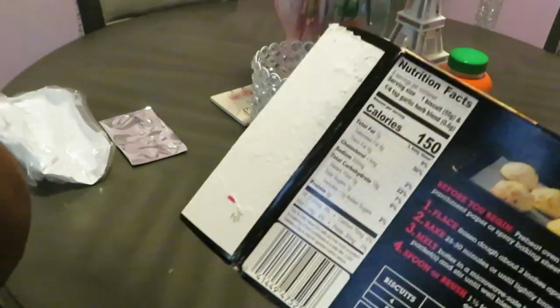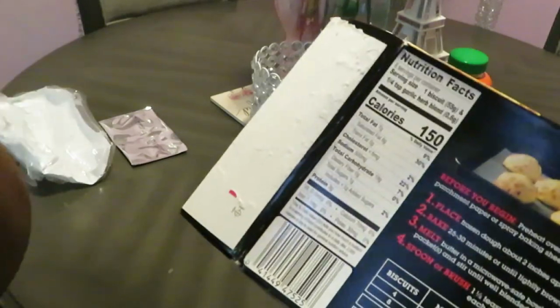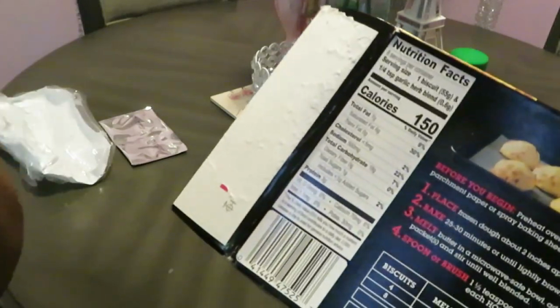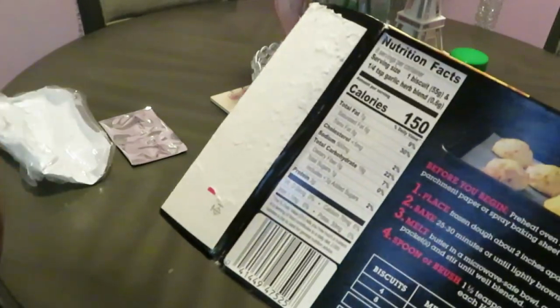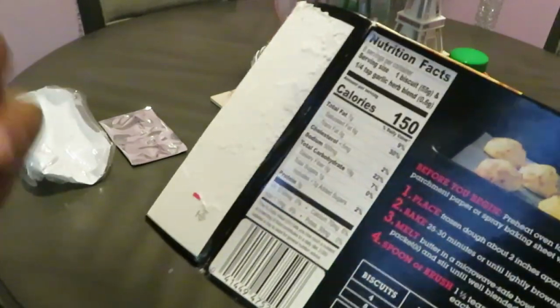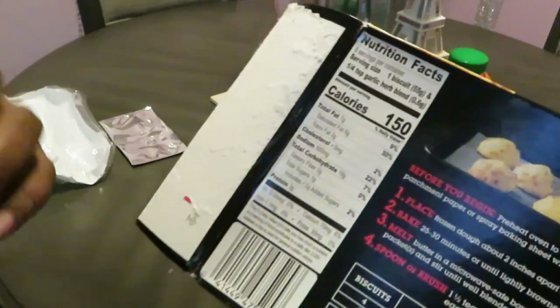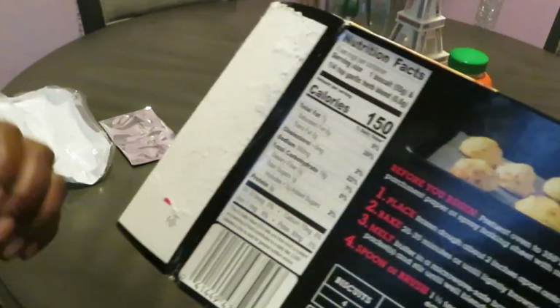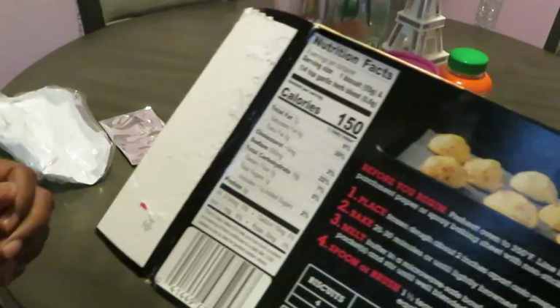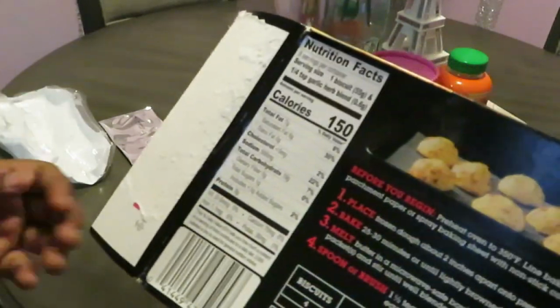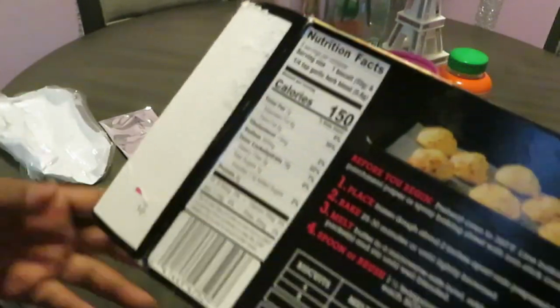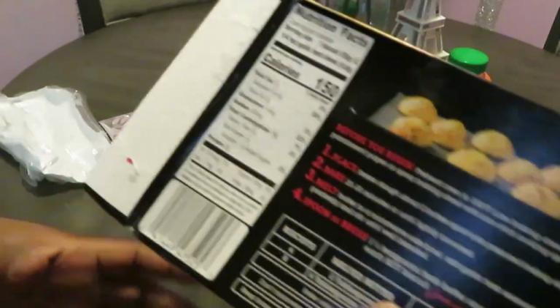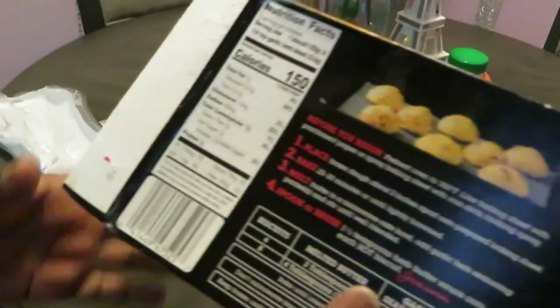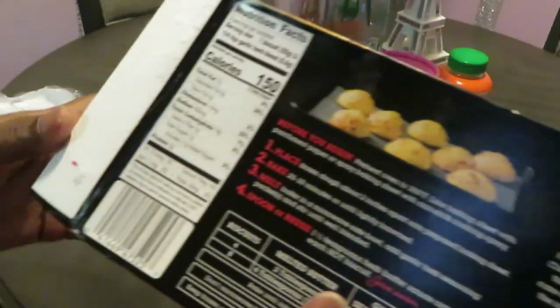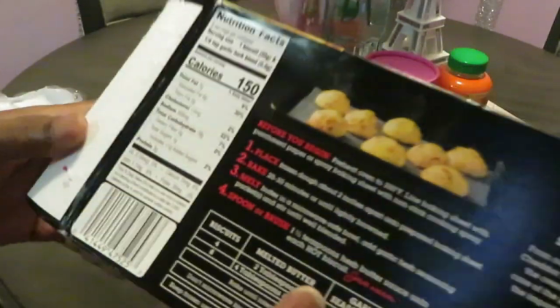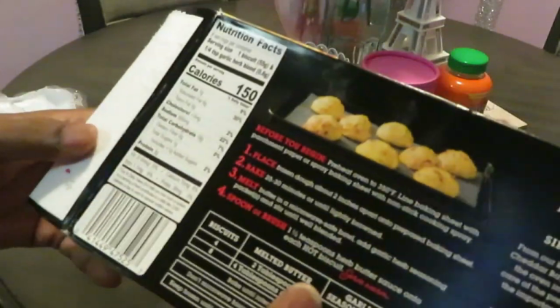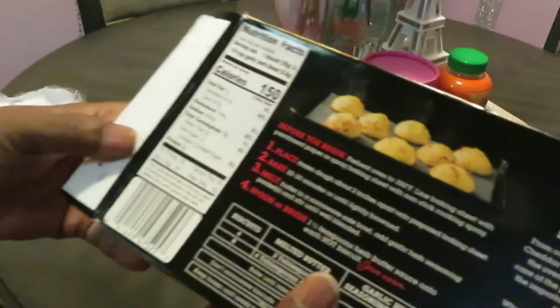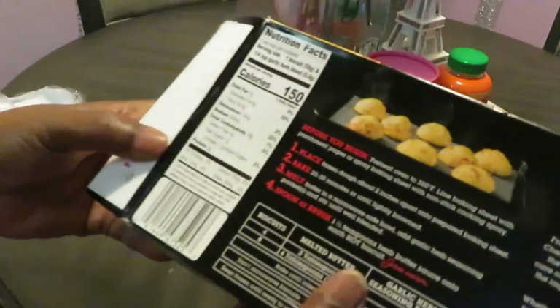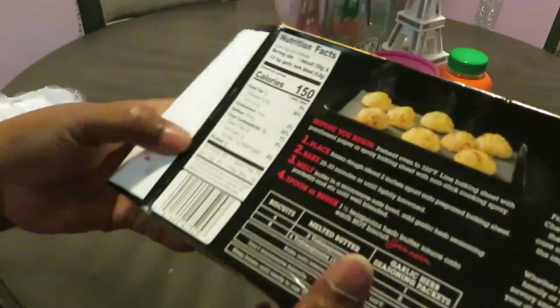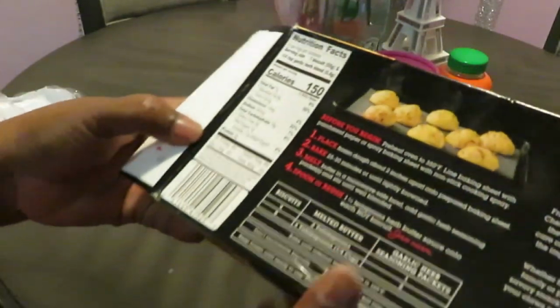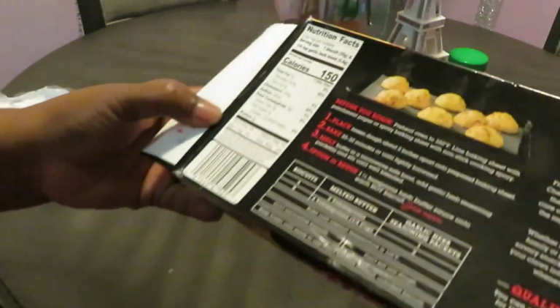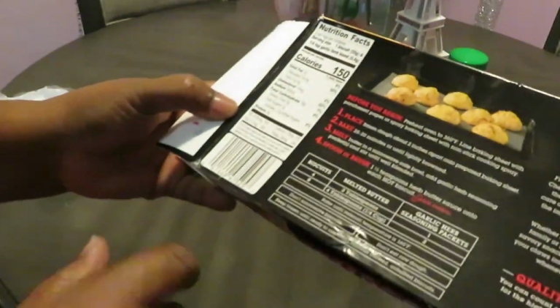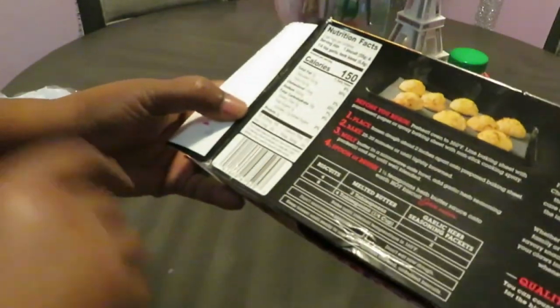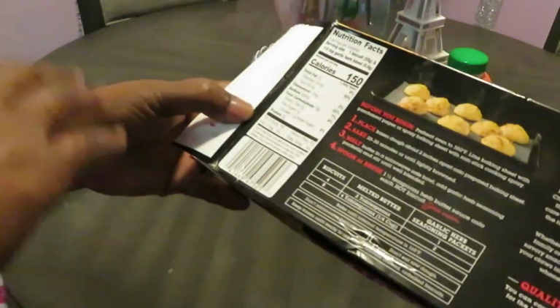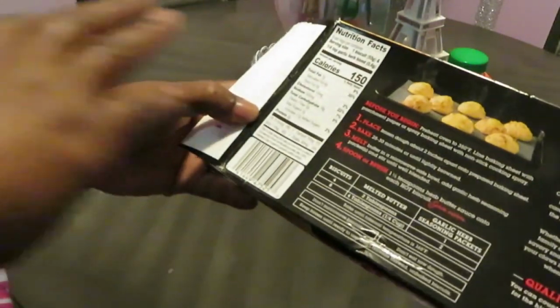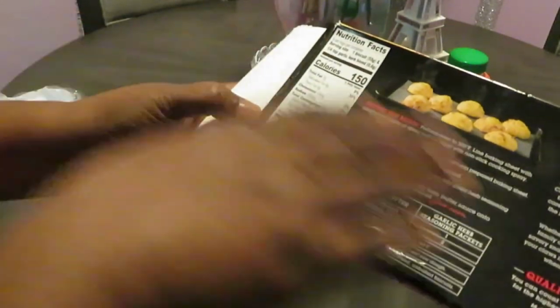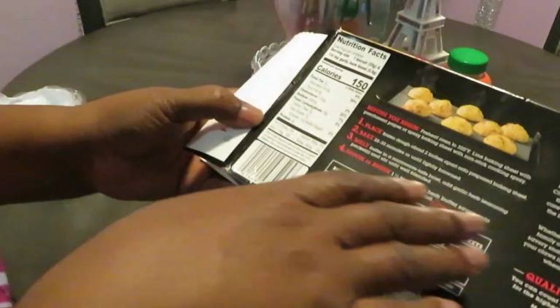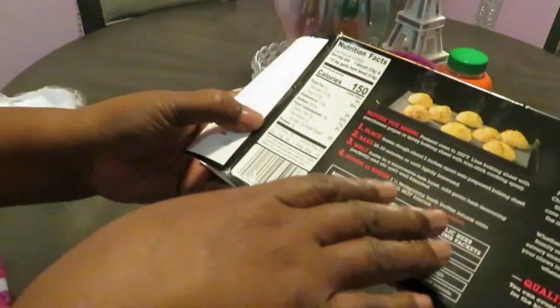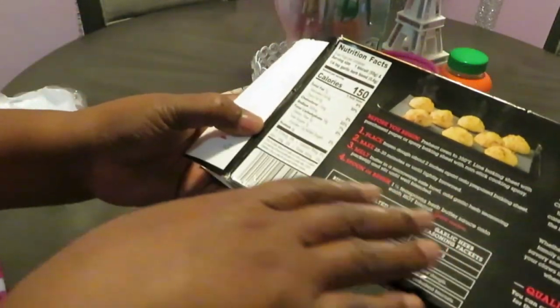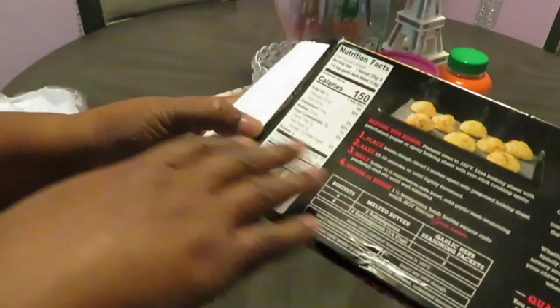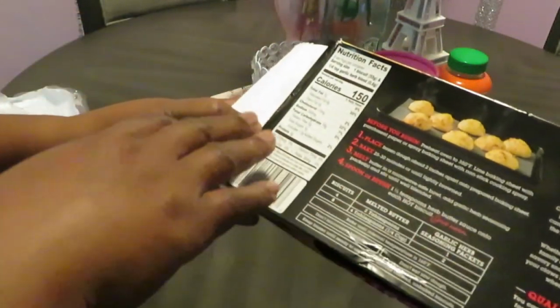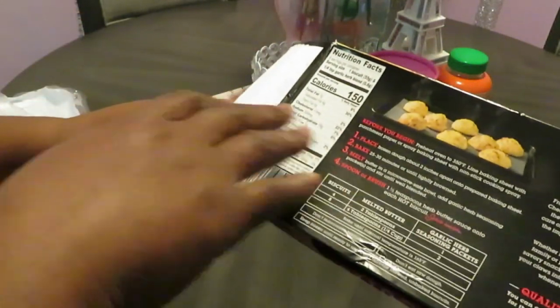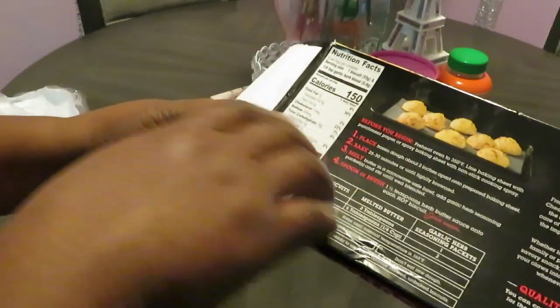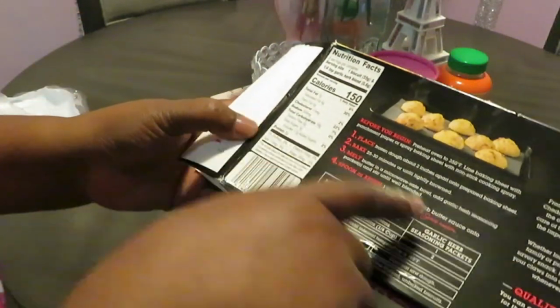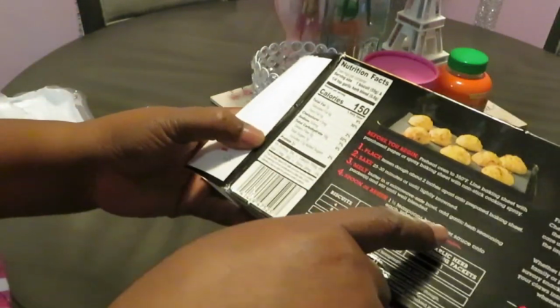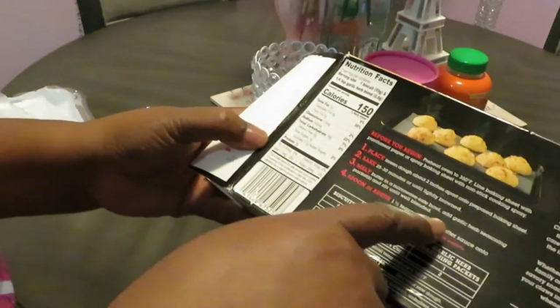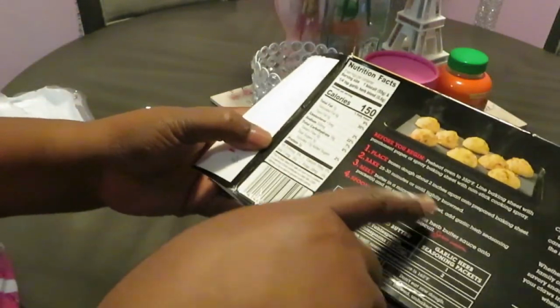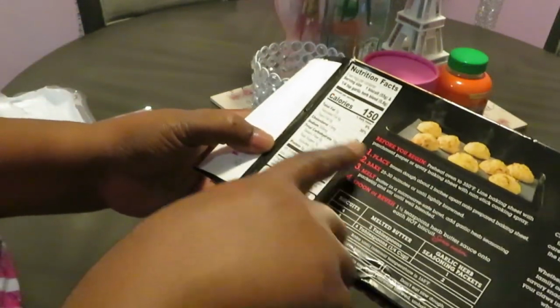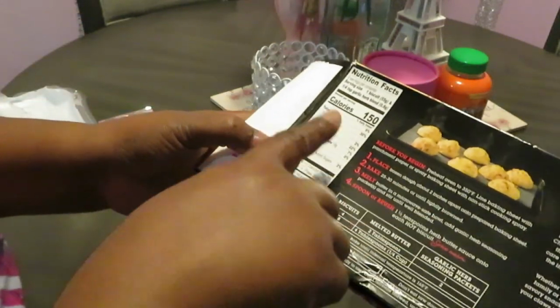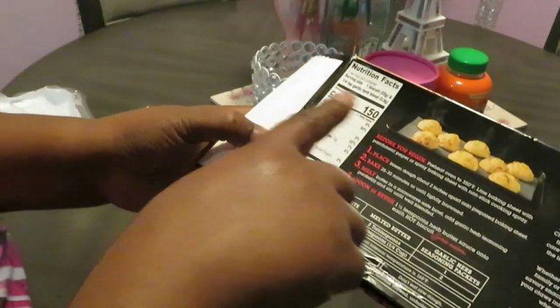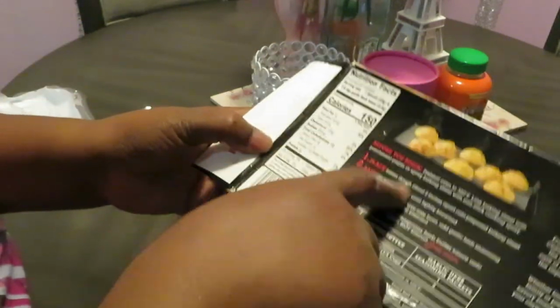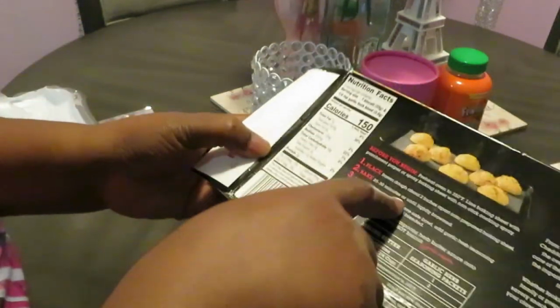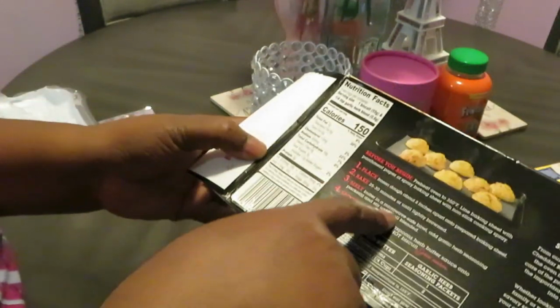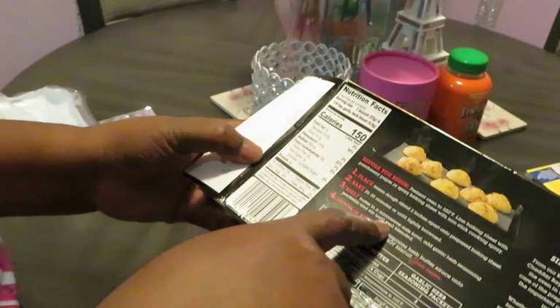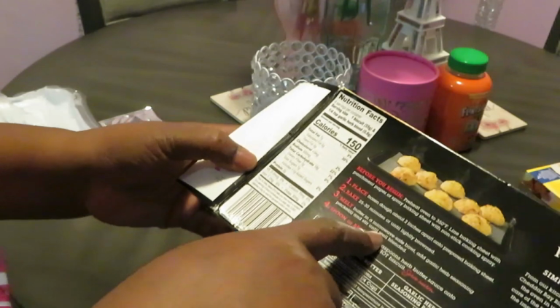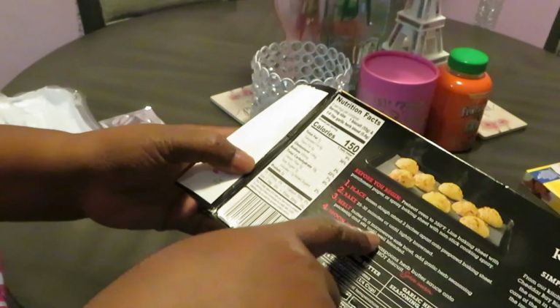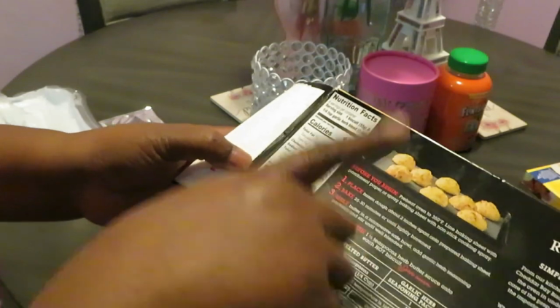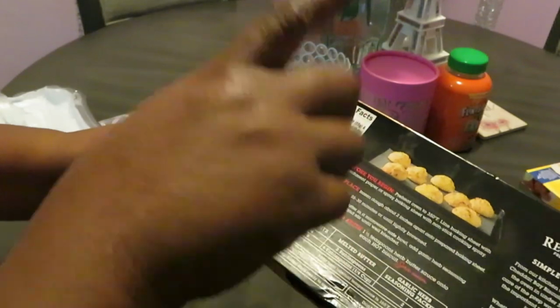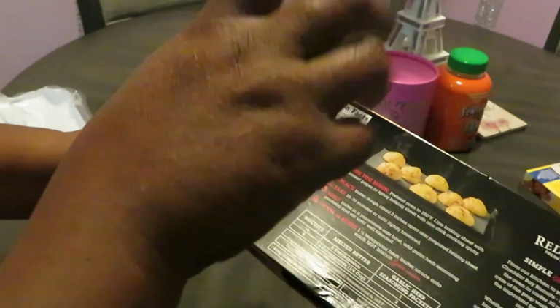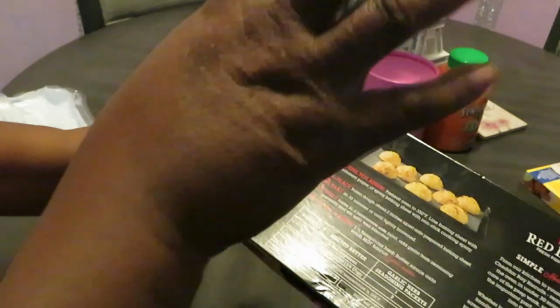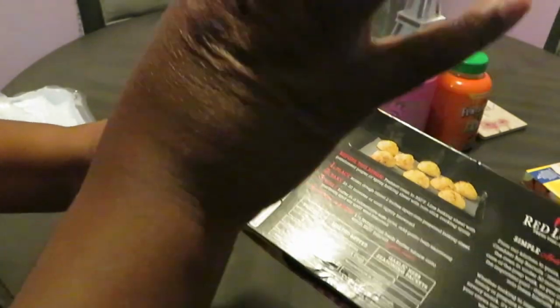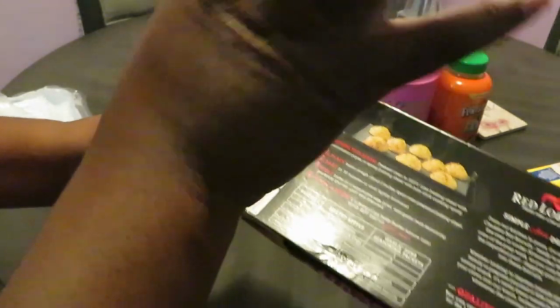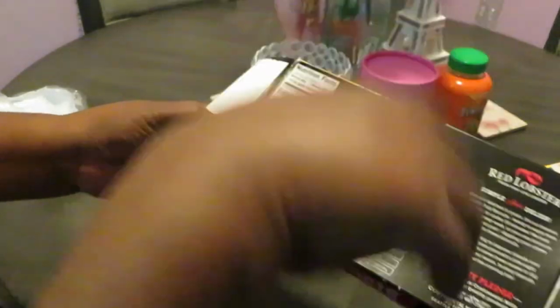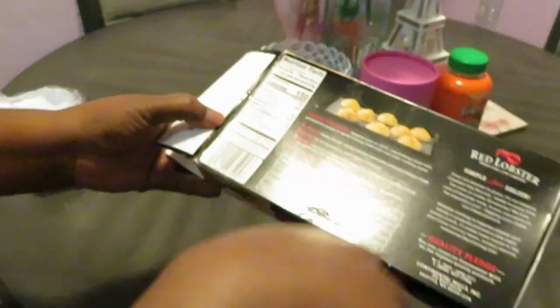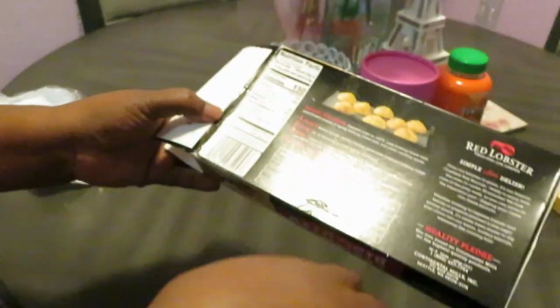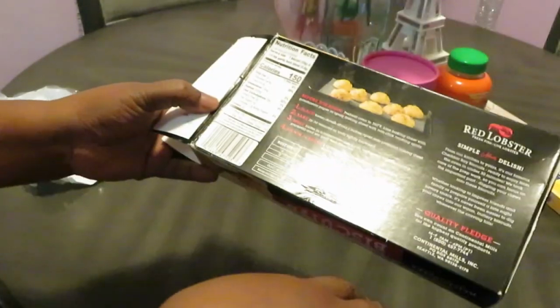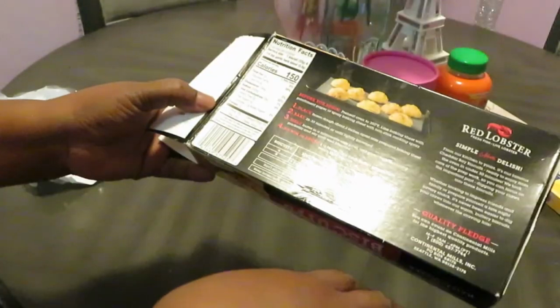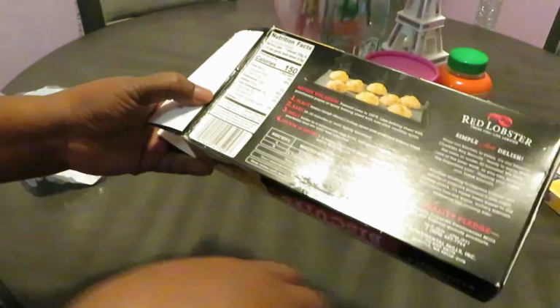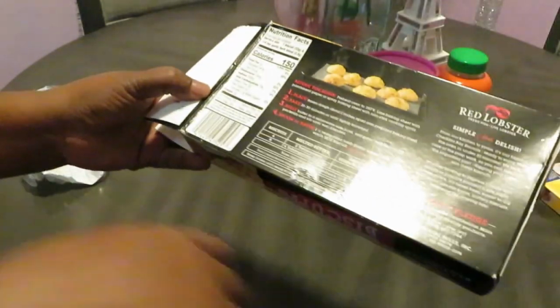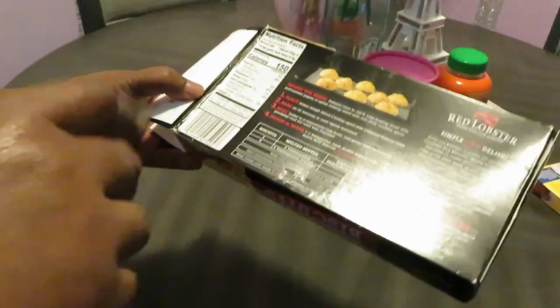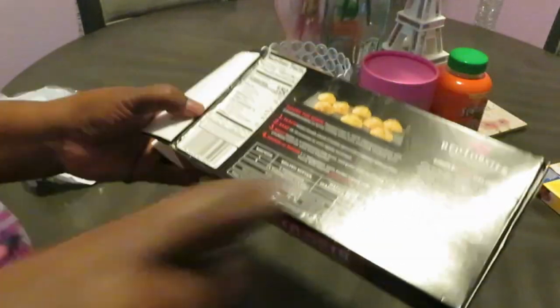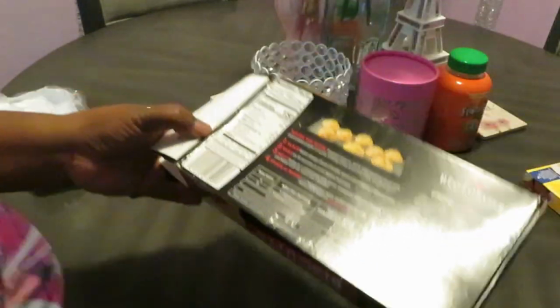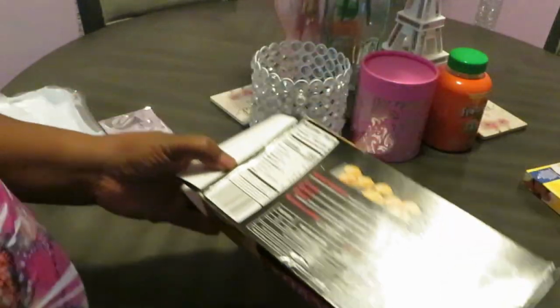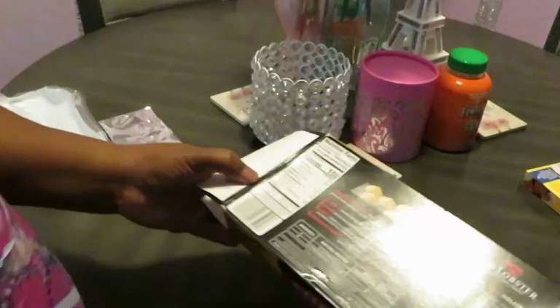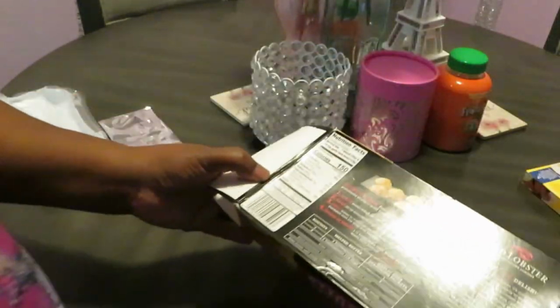All we gotta do — easy — 350 degrees, put your biscuits on your pan. Let me show y'all.